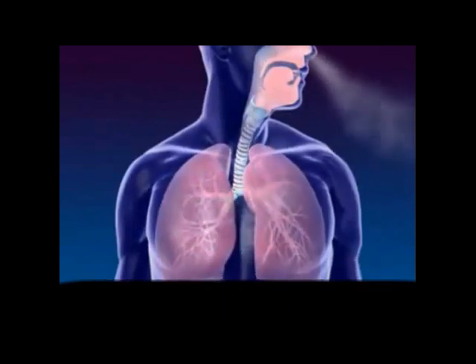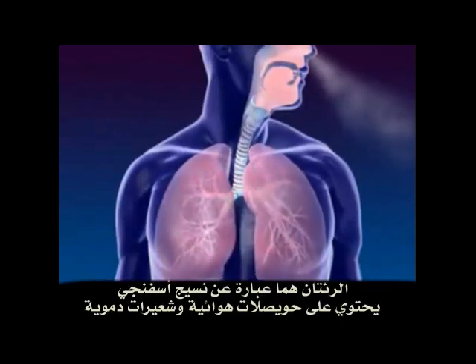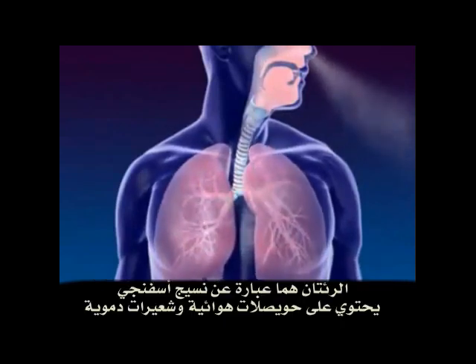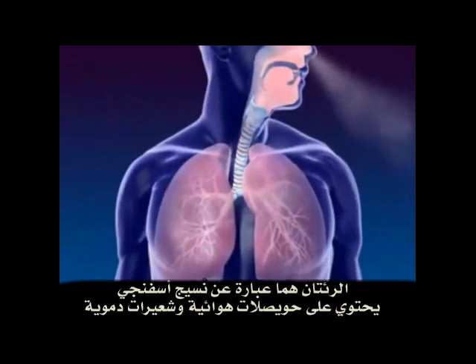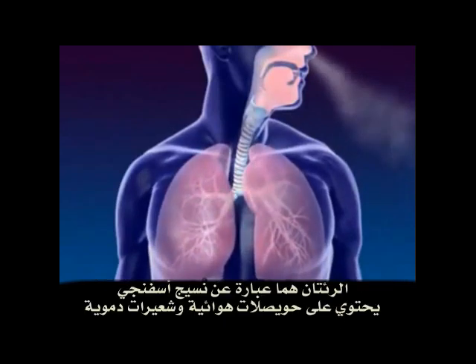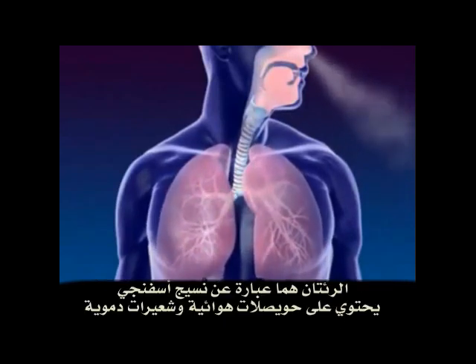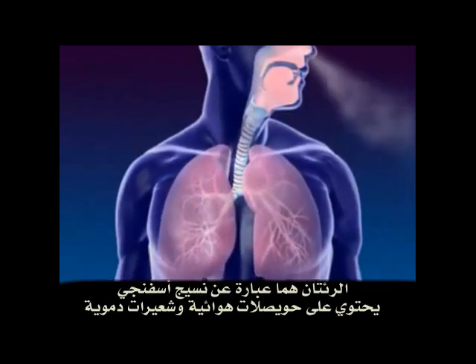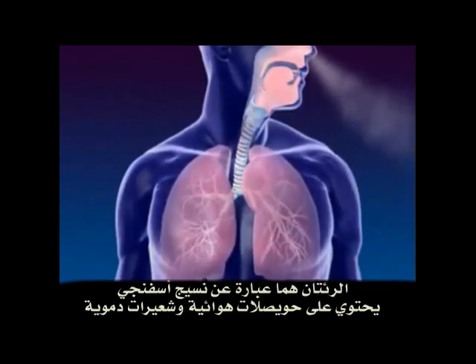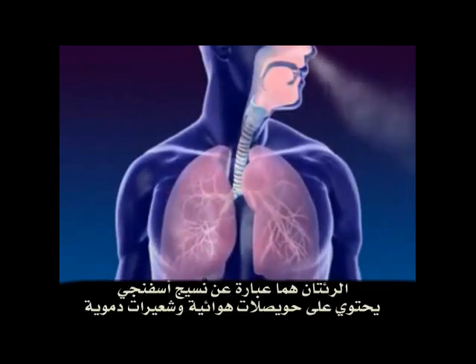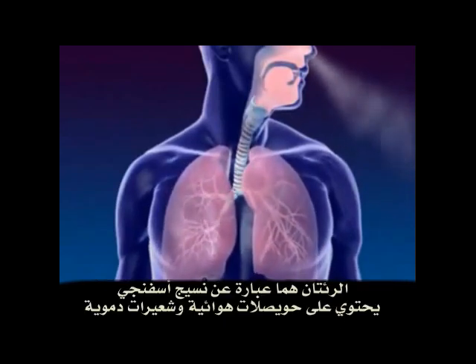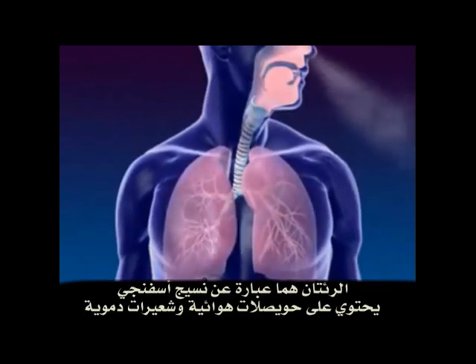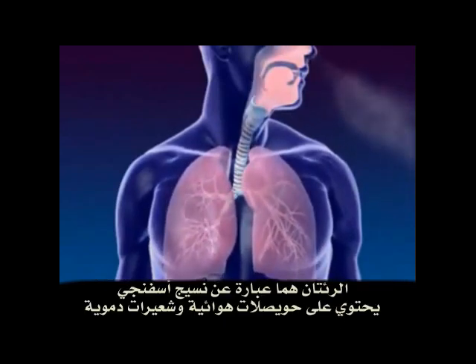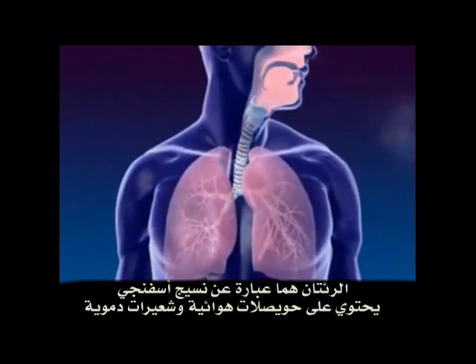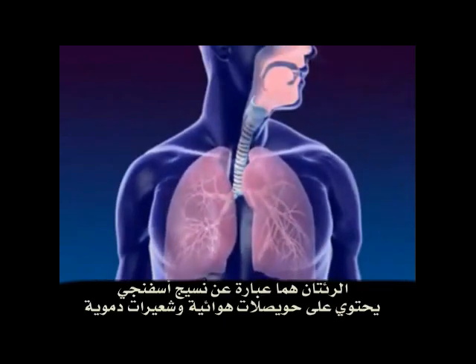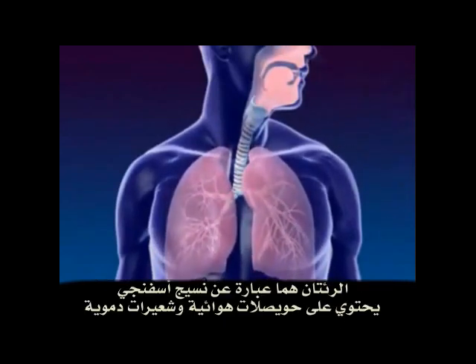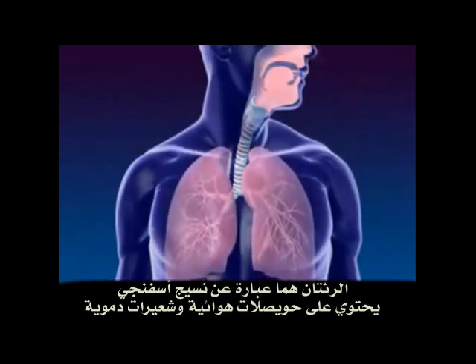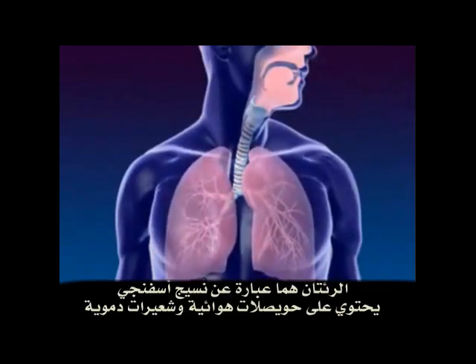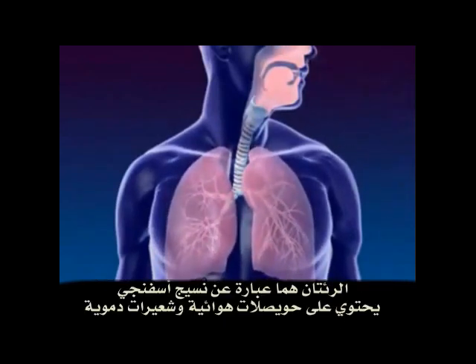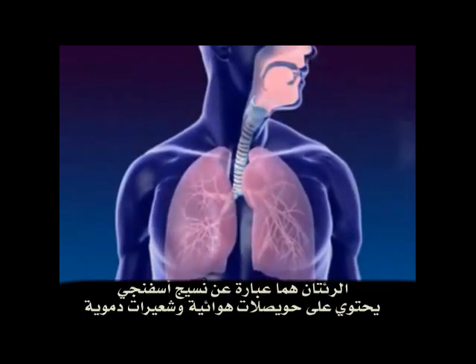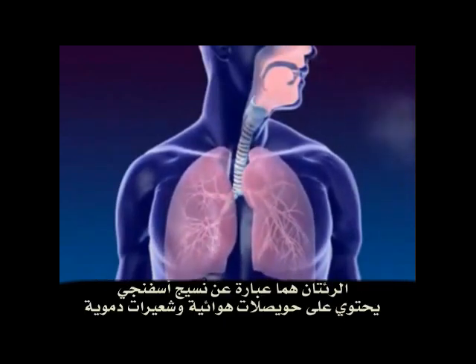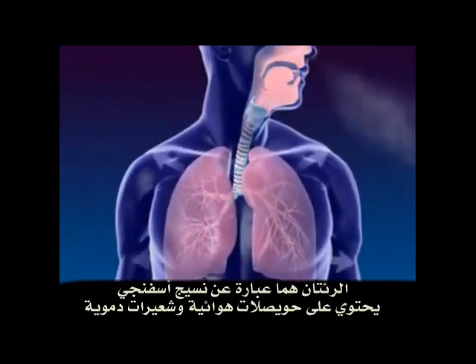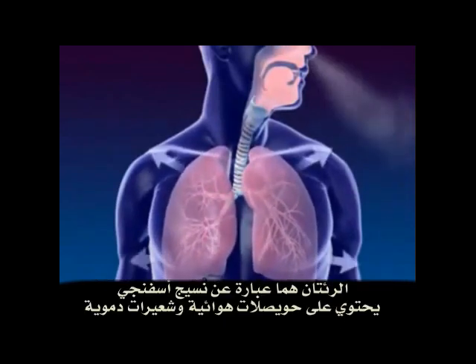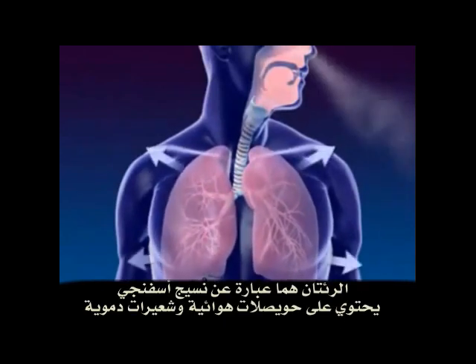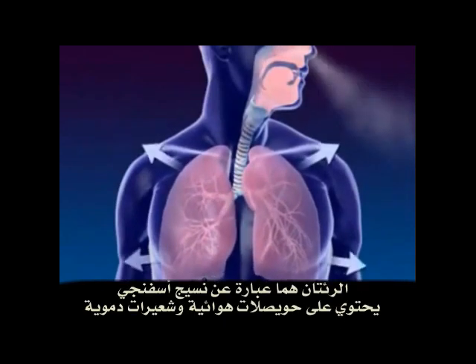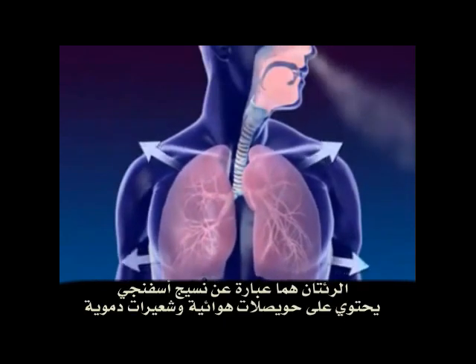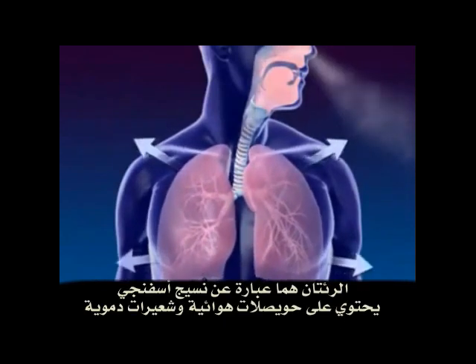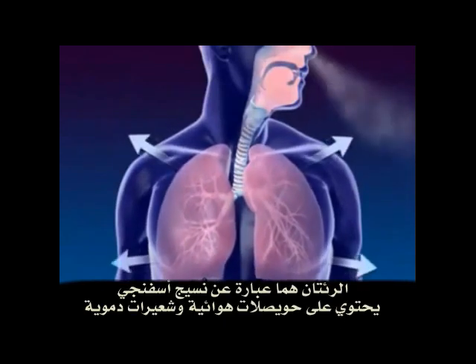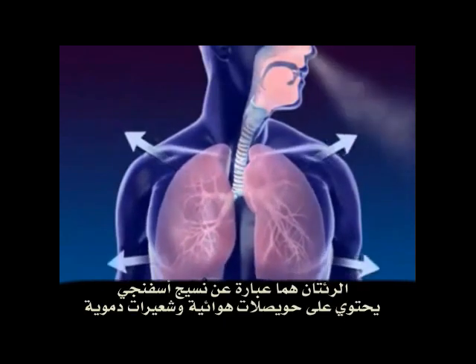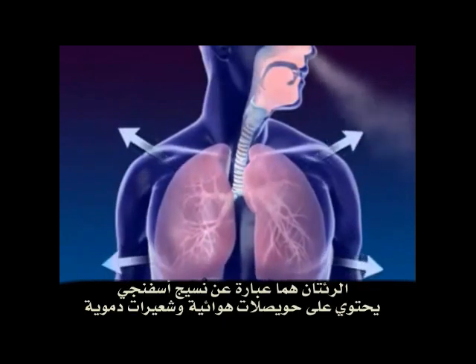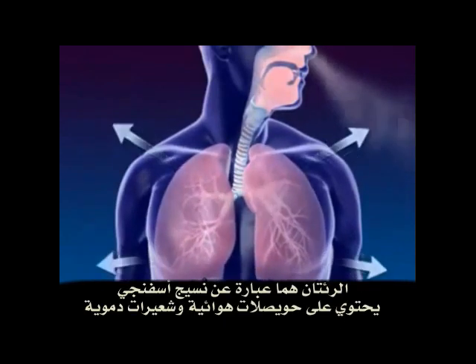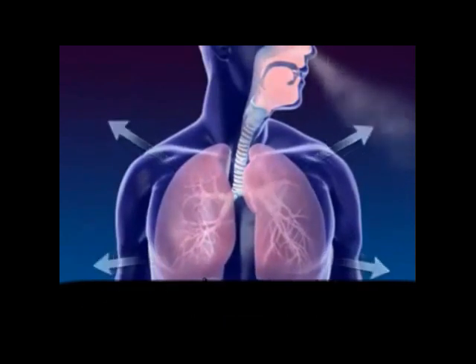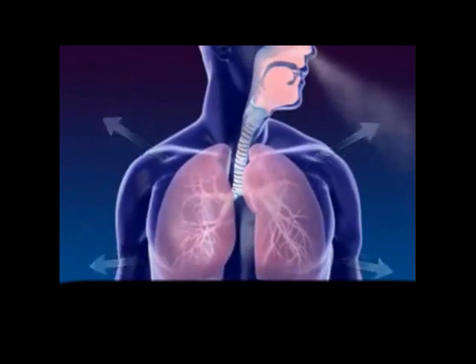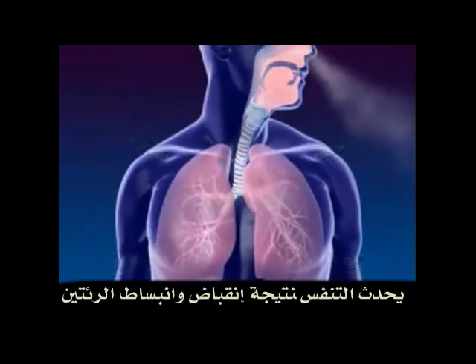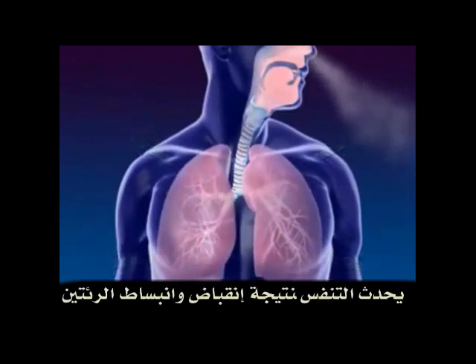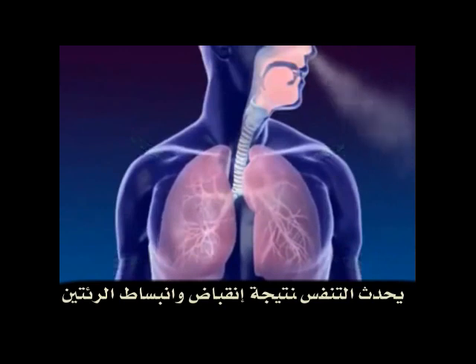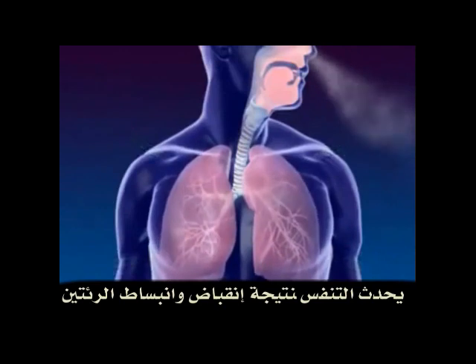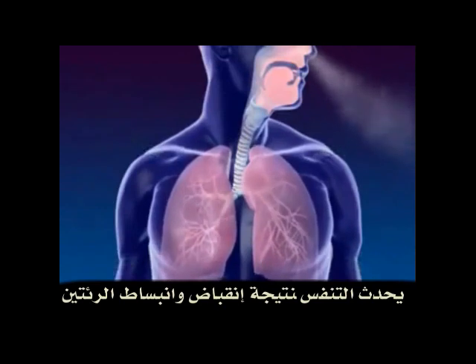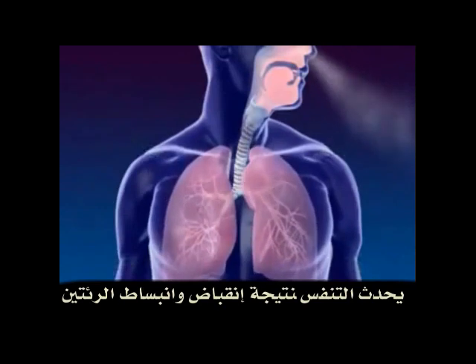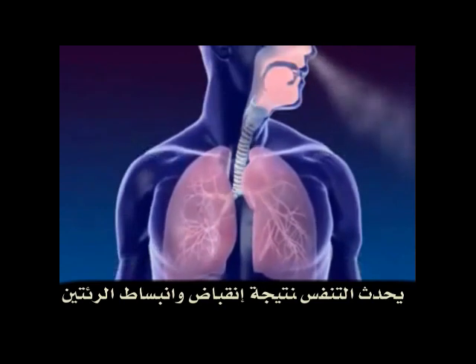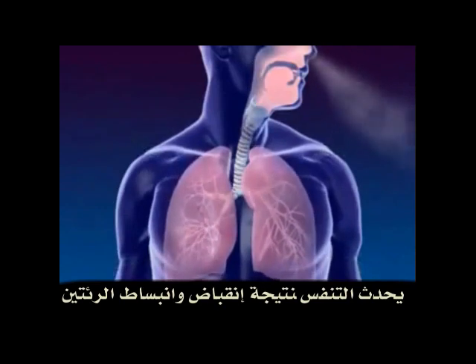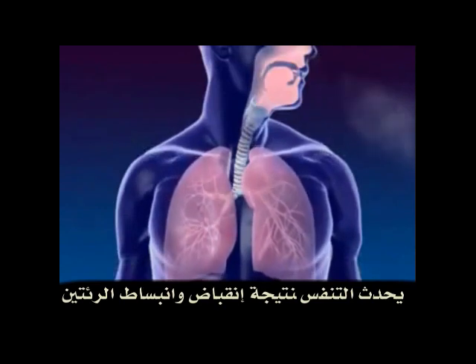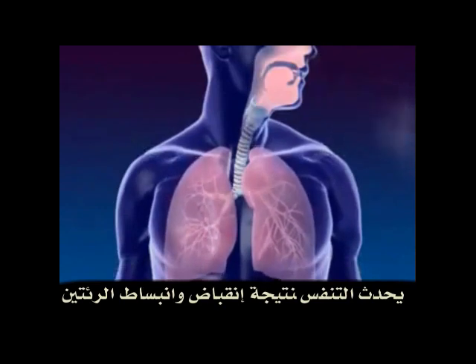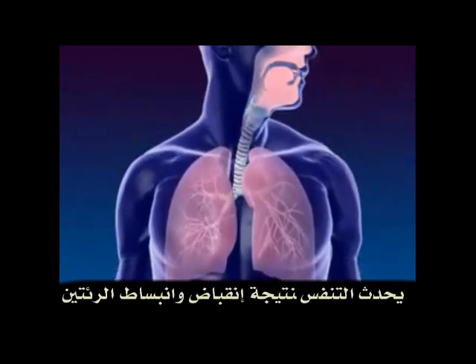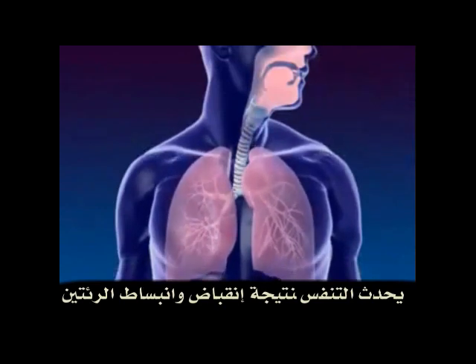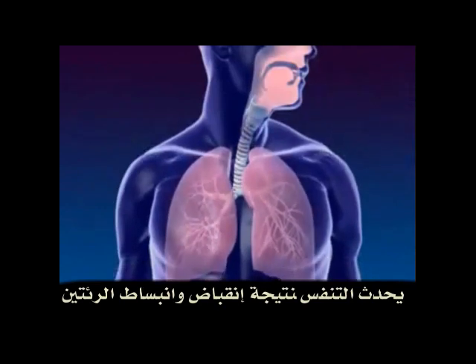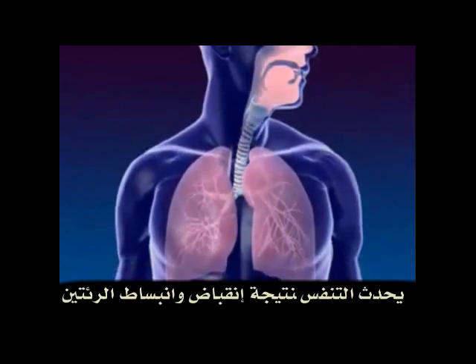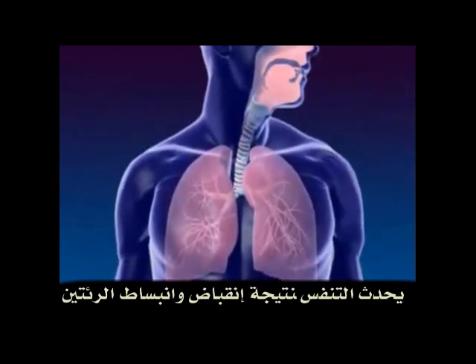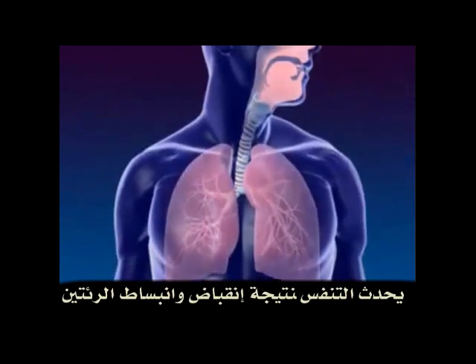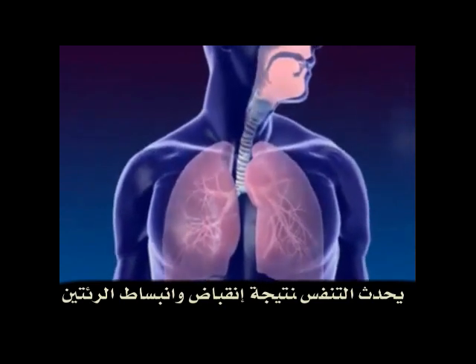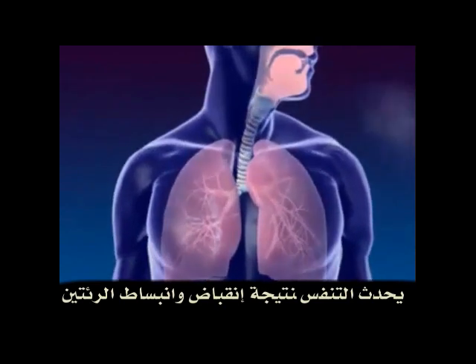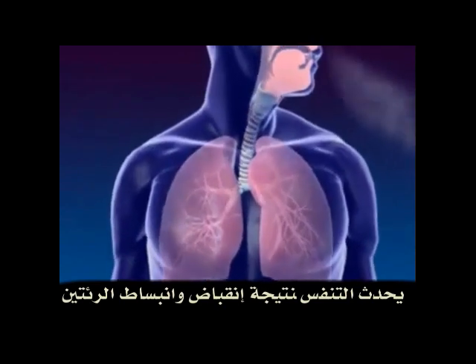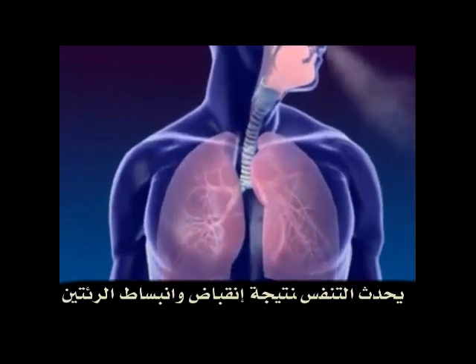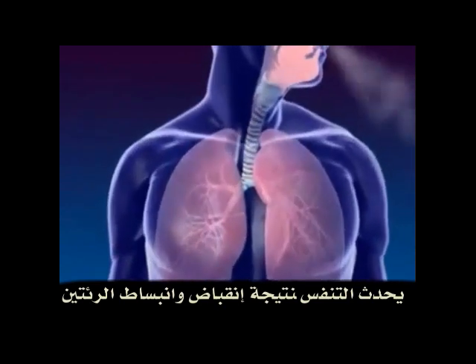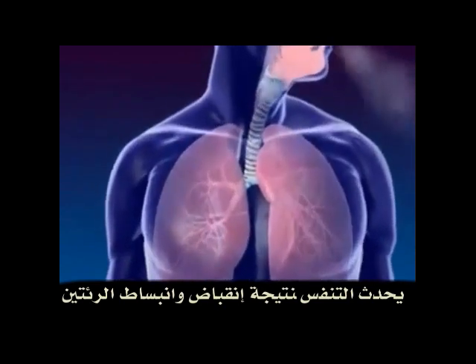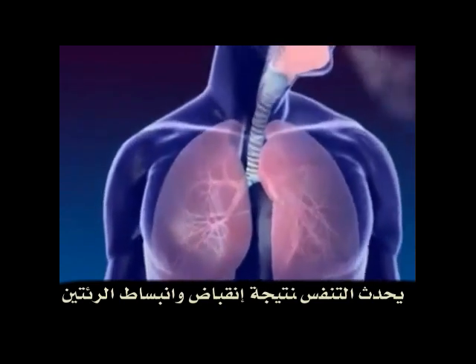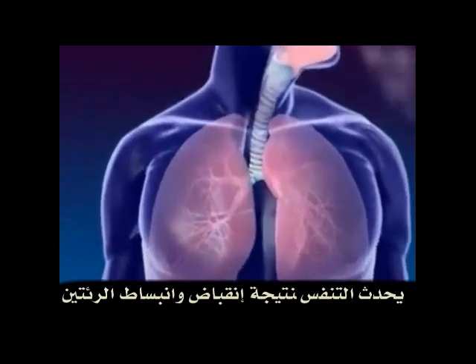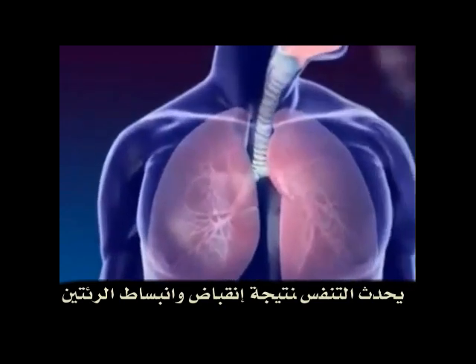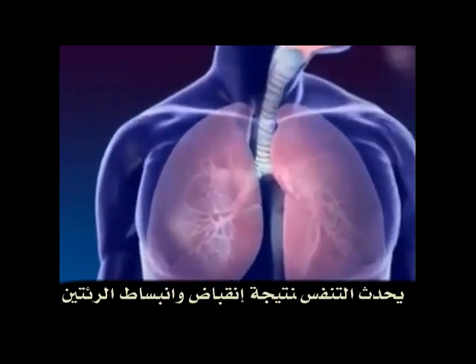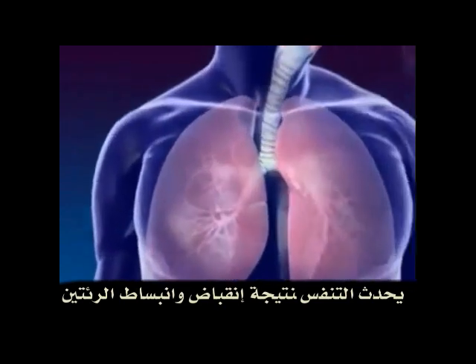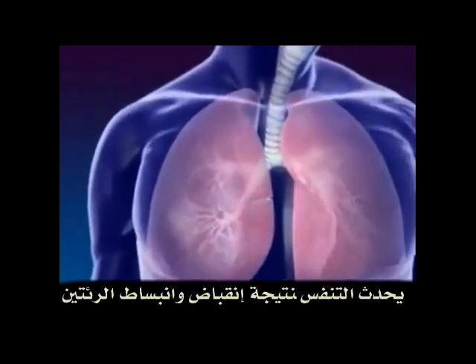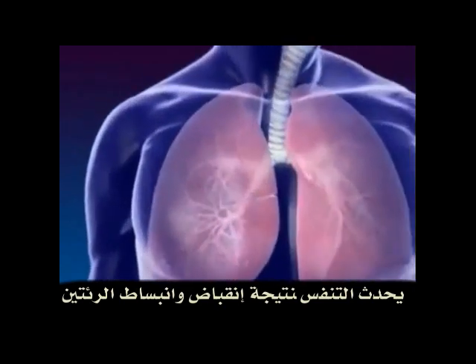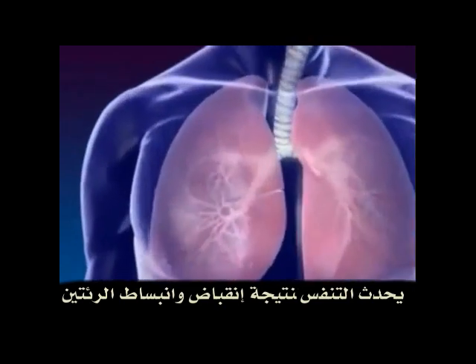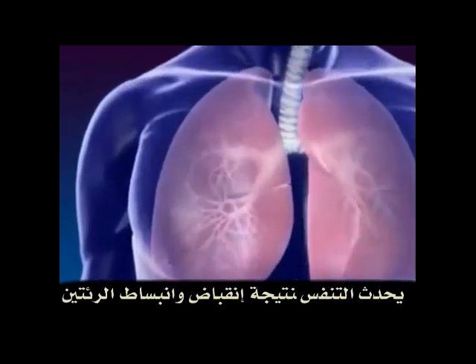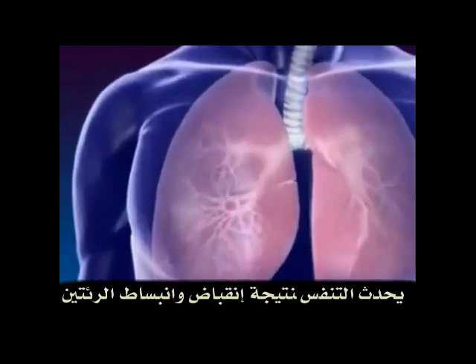Lungs are spongy tissue with alveoli and blood capillaries. Breathing occurs because of the expansion and contraction of the lungs.